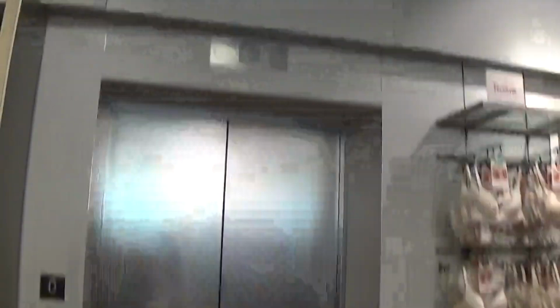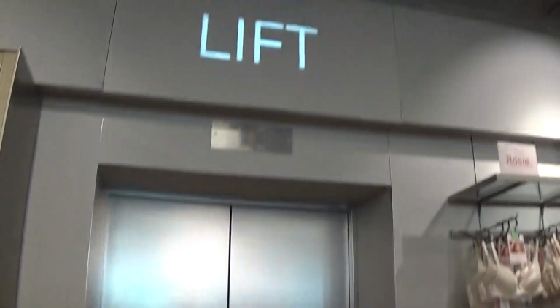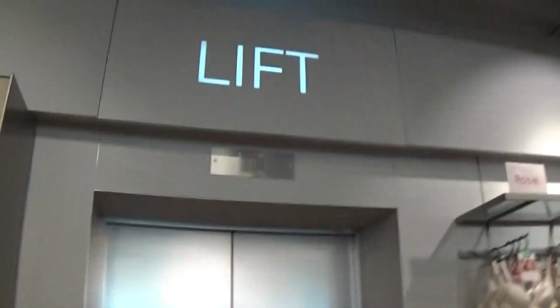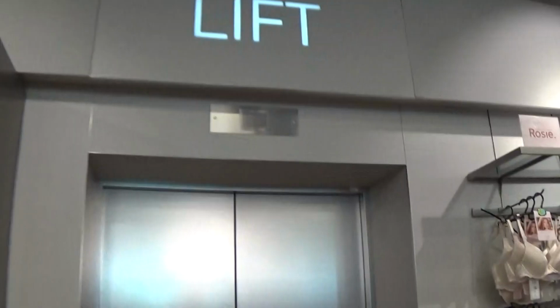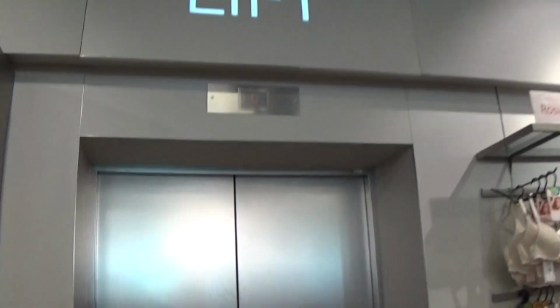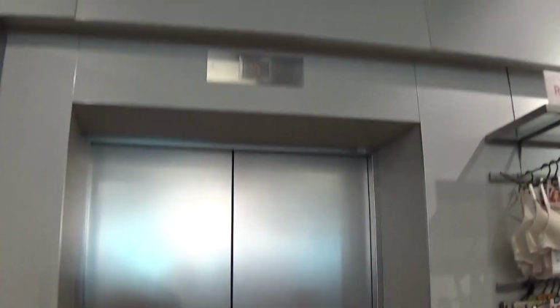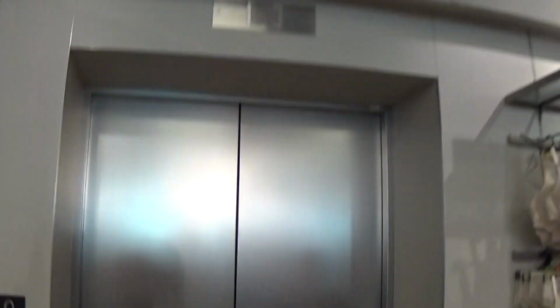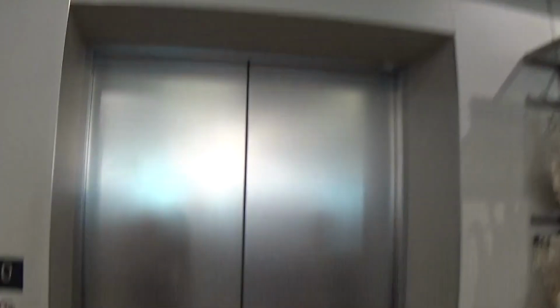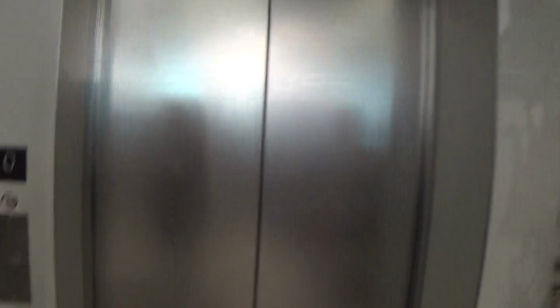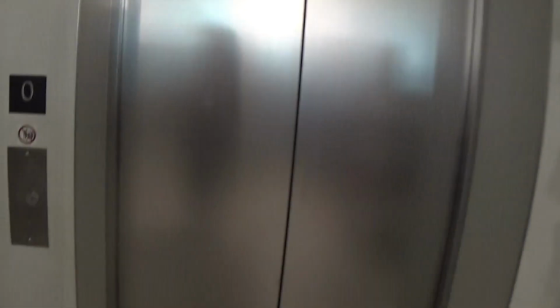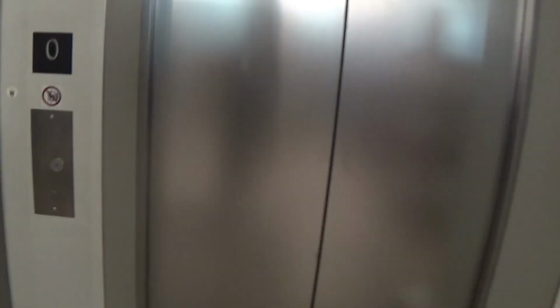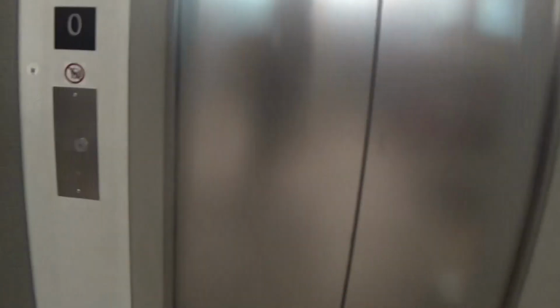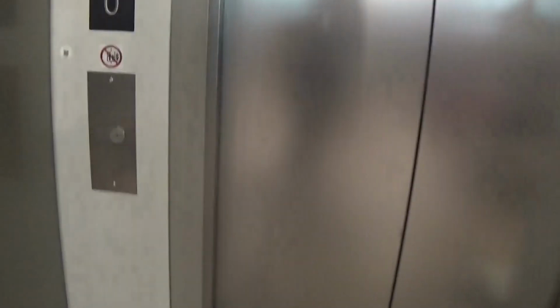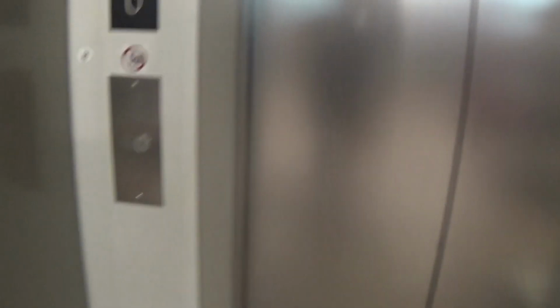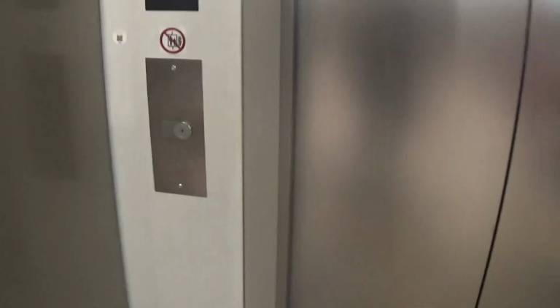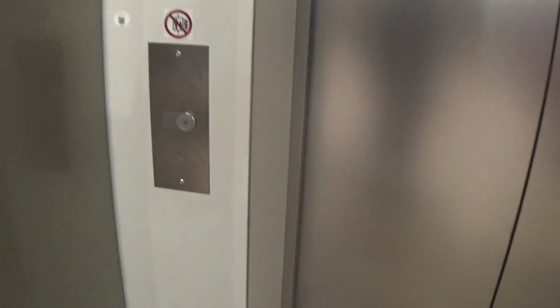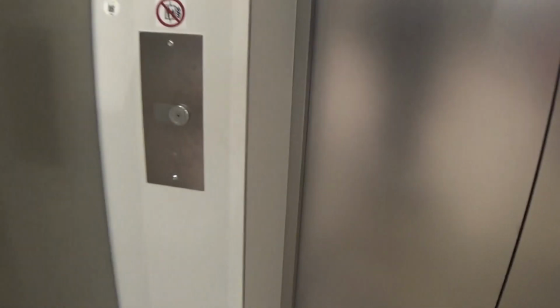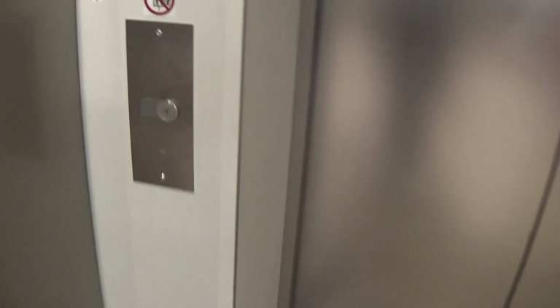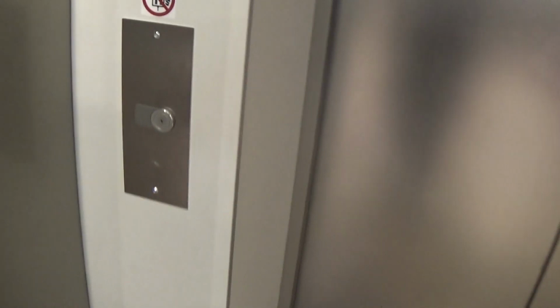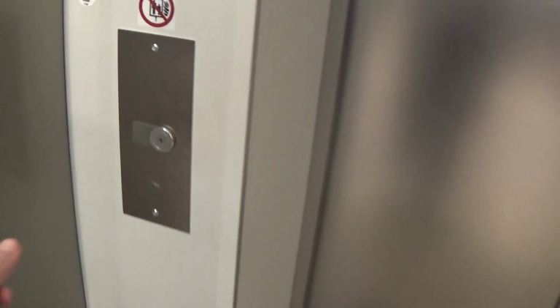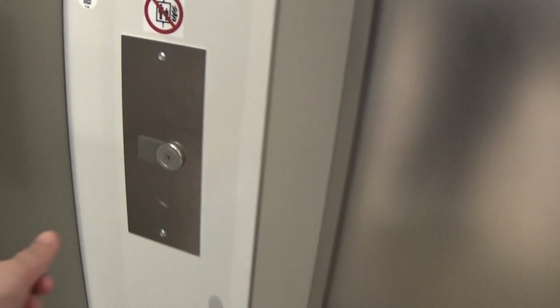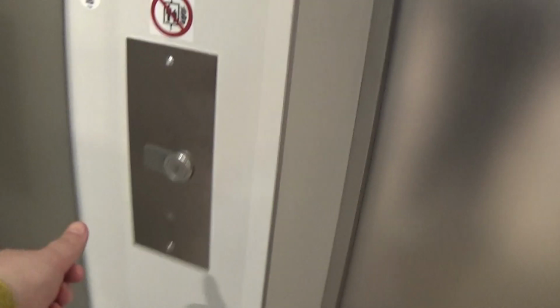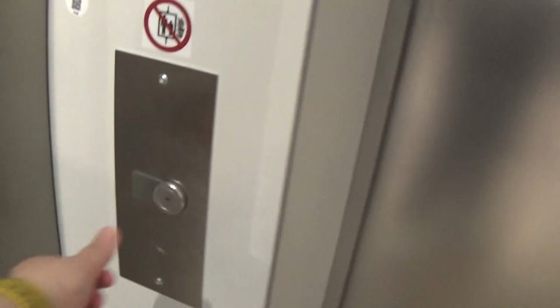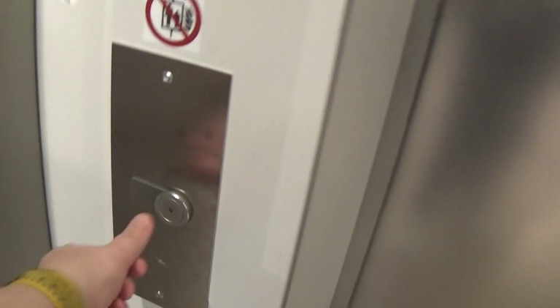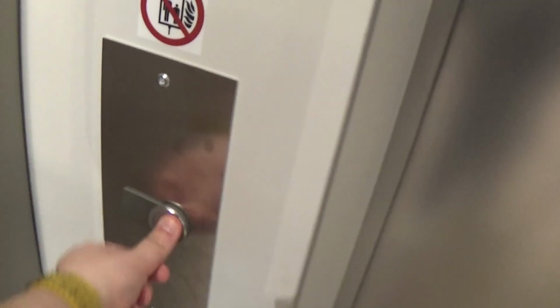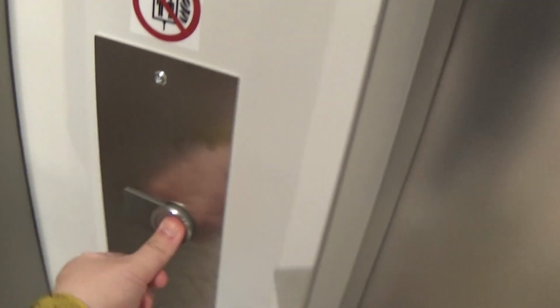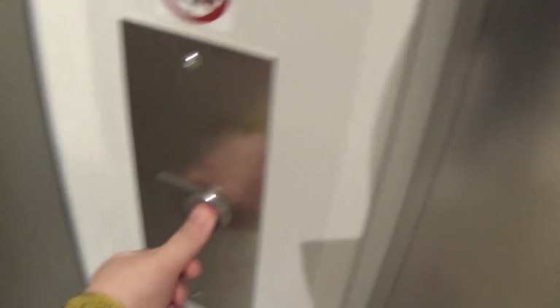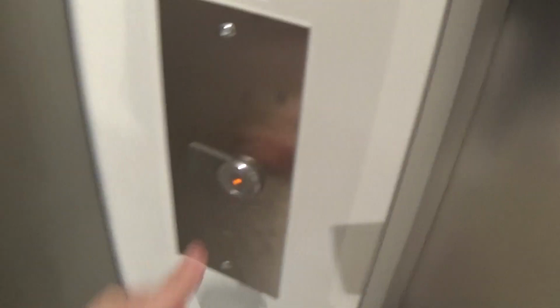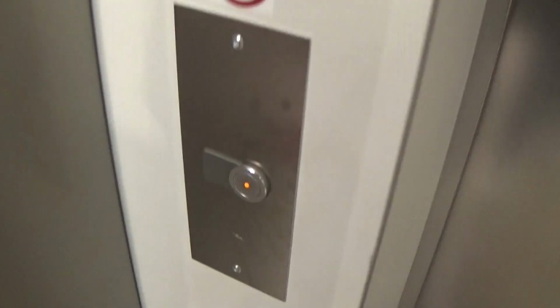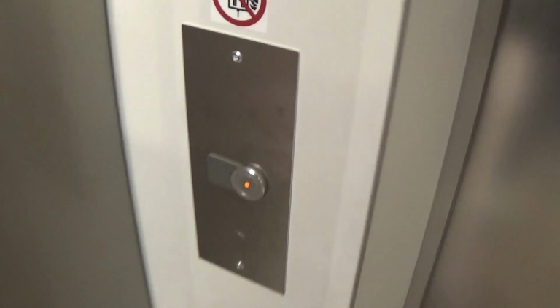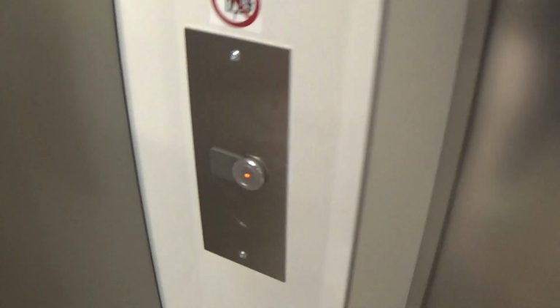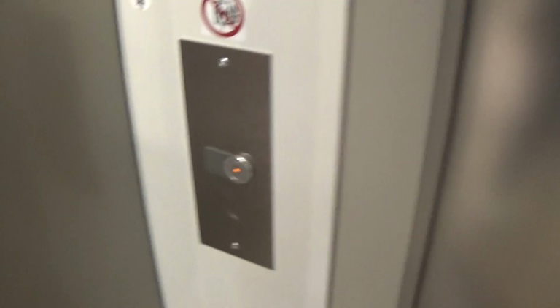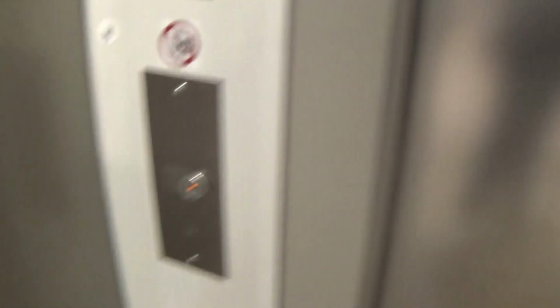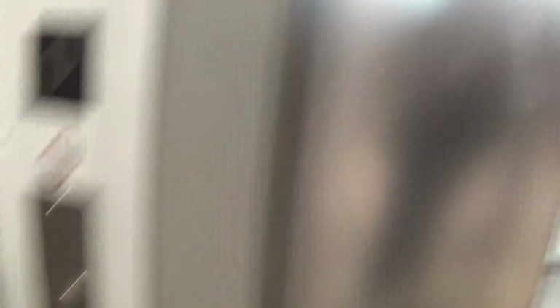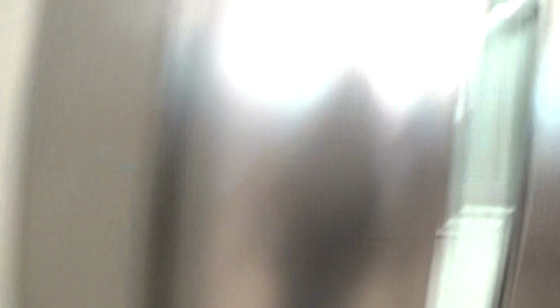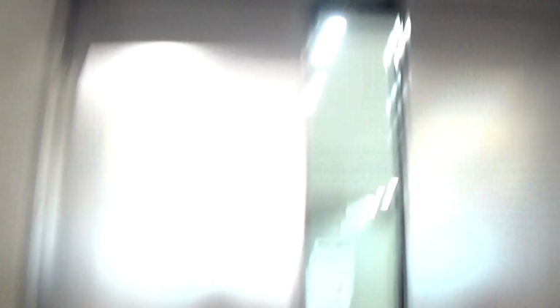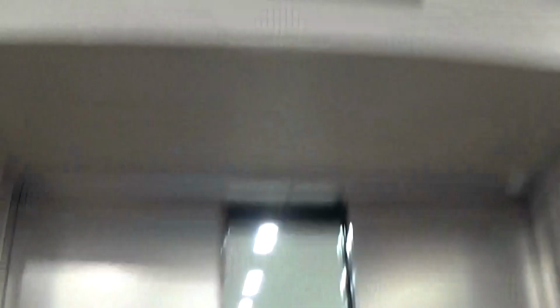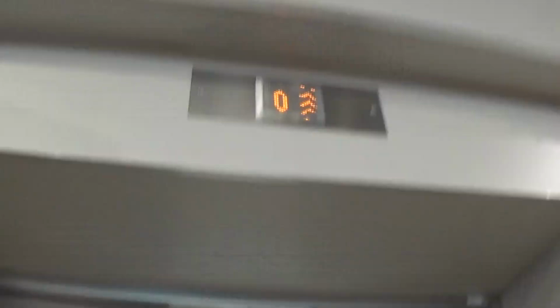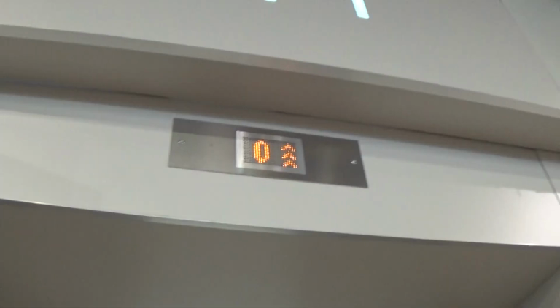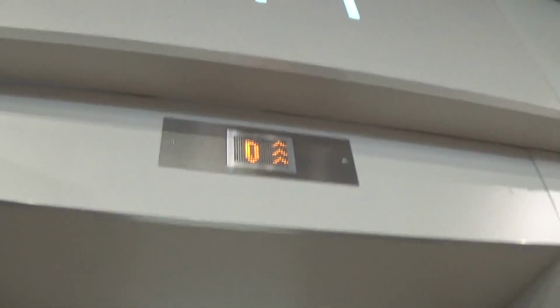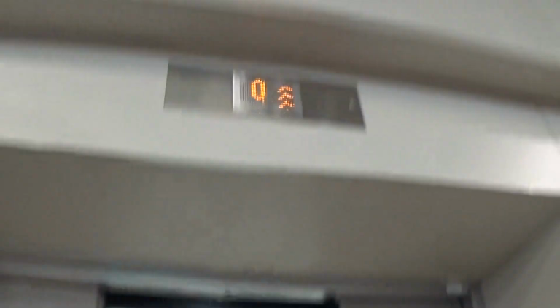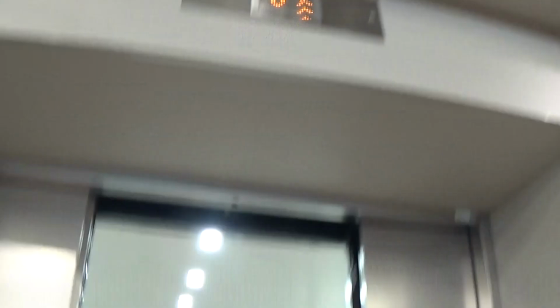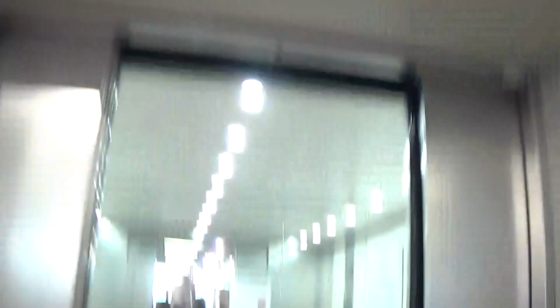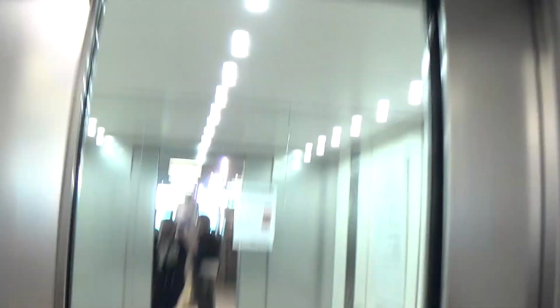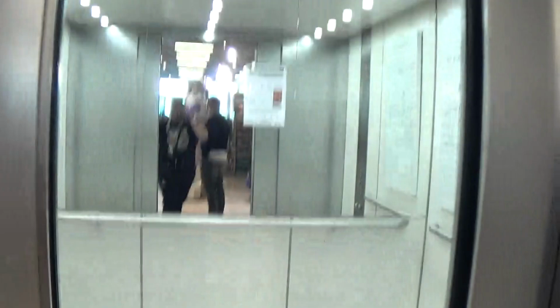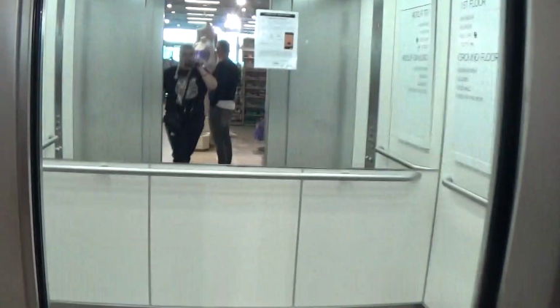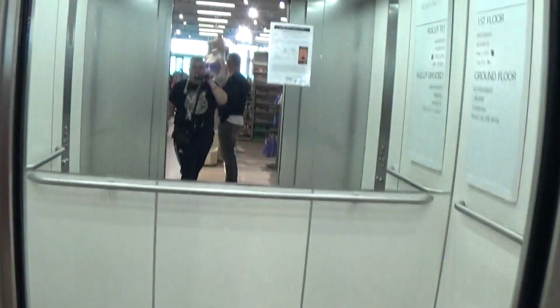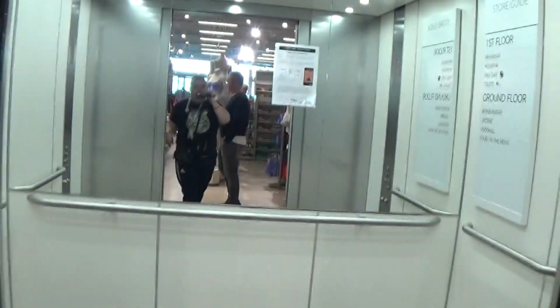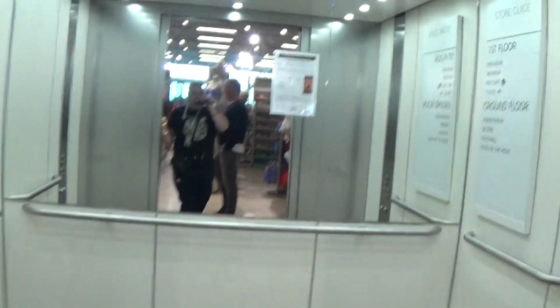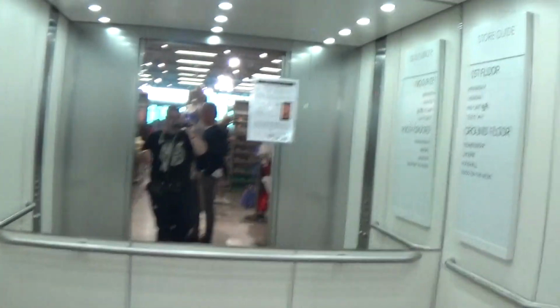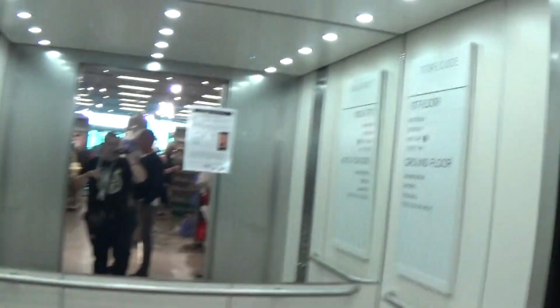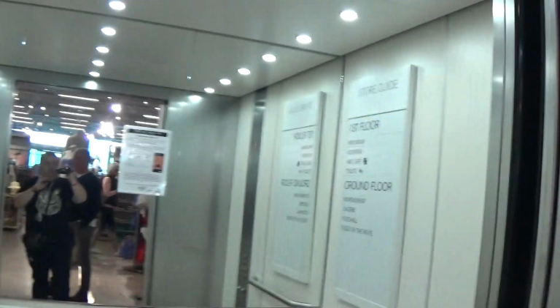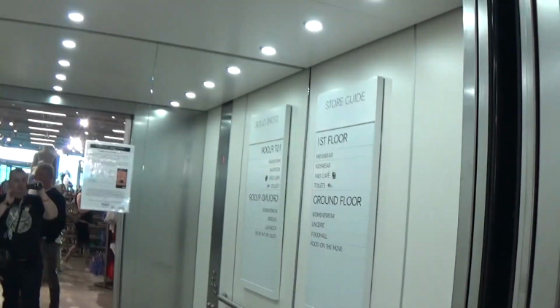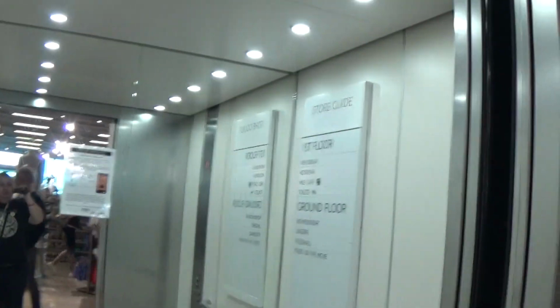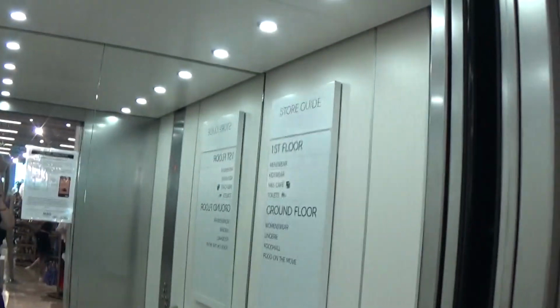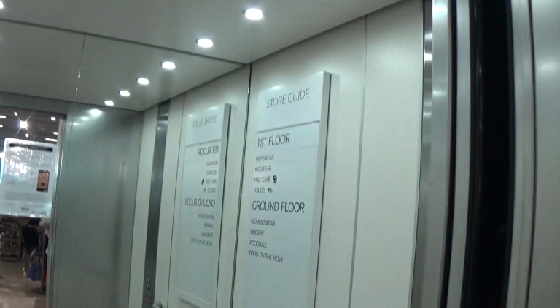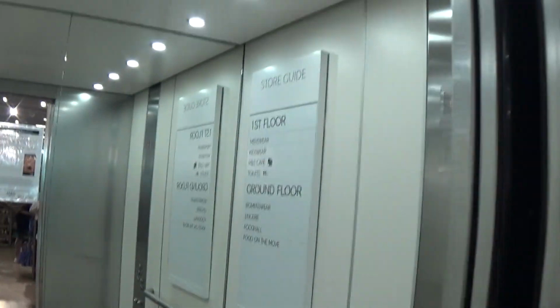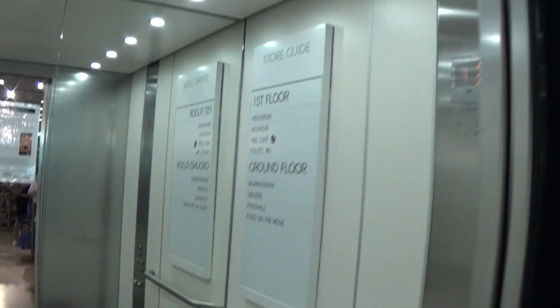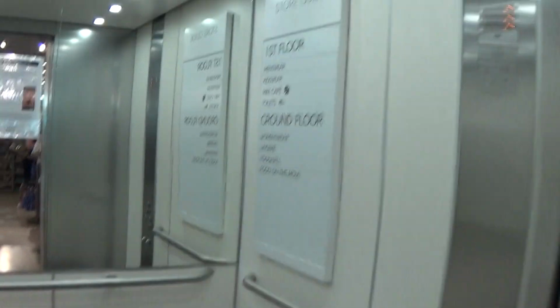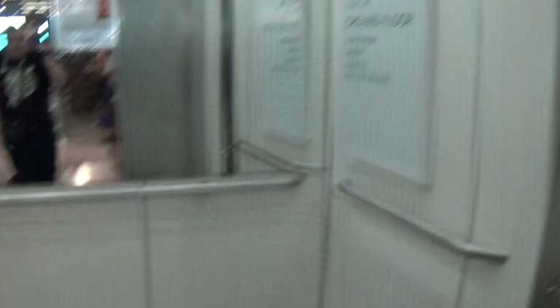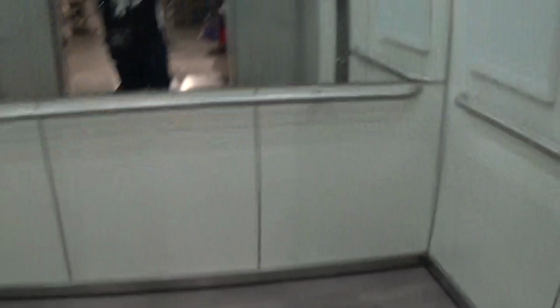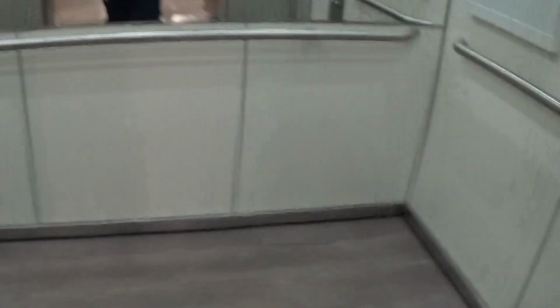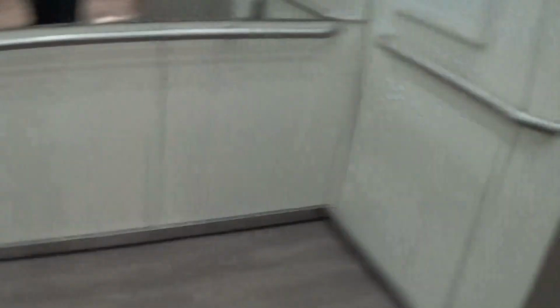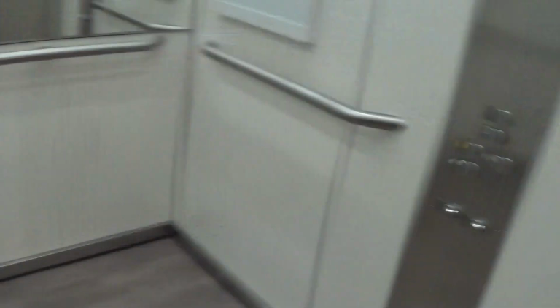This is the elevator at the M&S Key Shopping Centre. It's a Kodi model space, and it's got the floor directory.